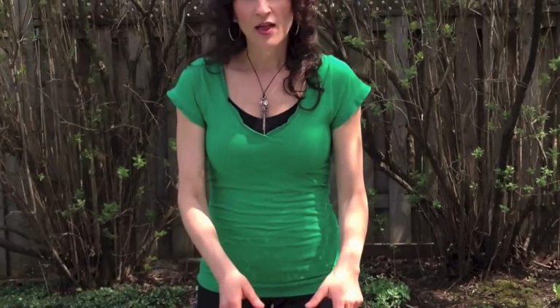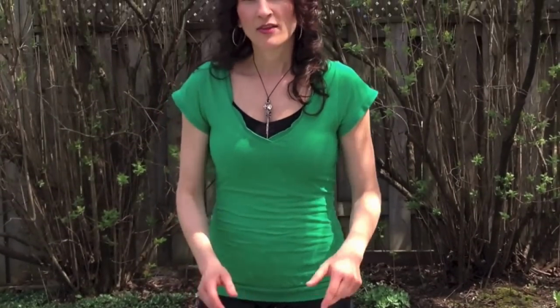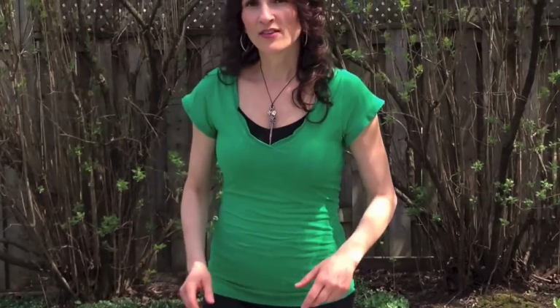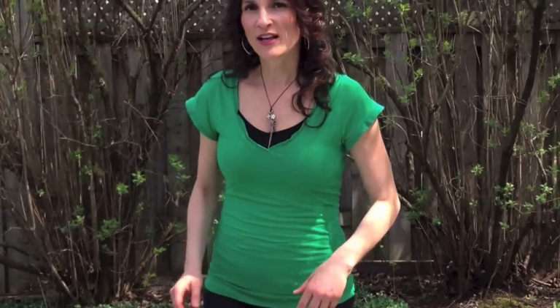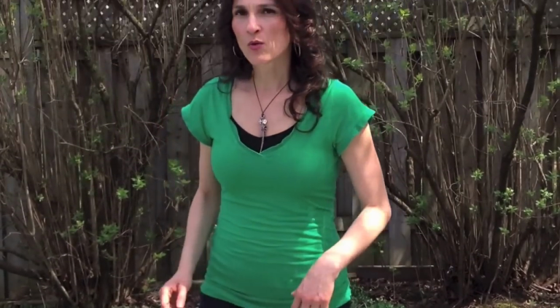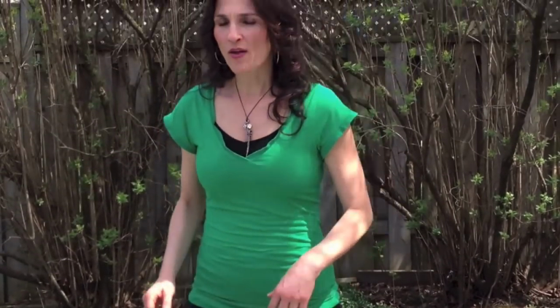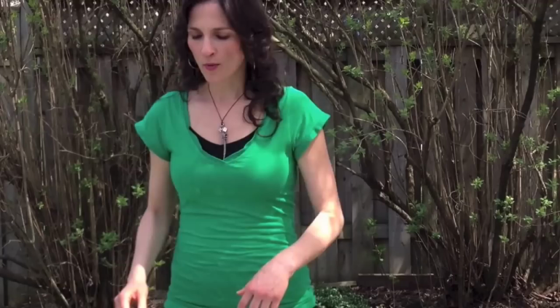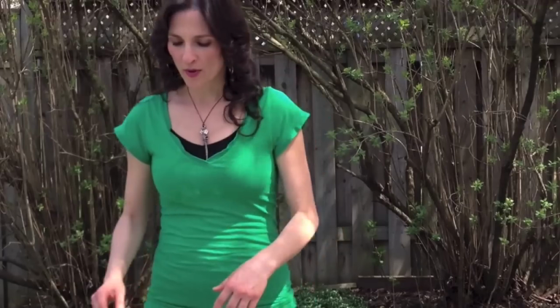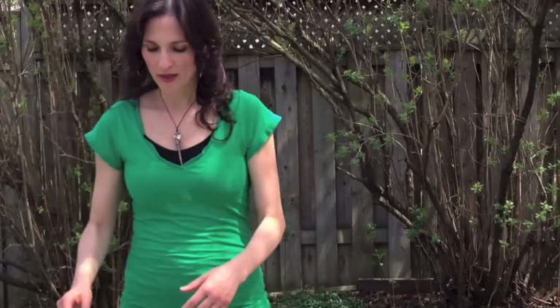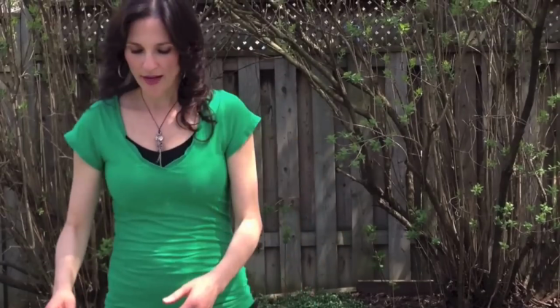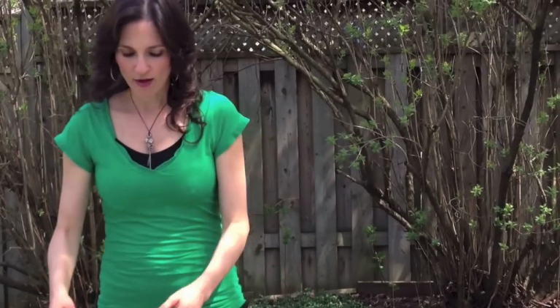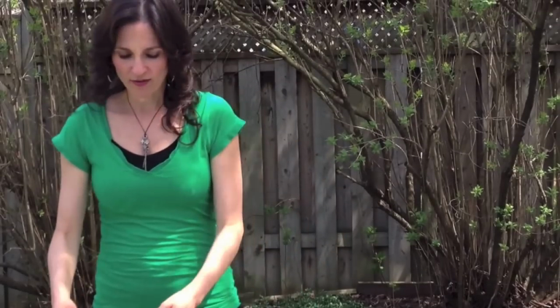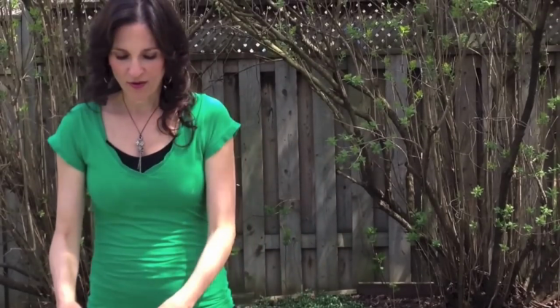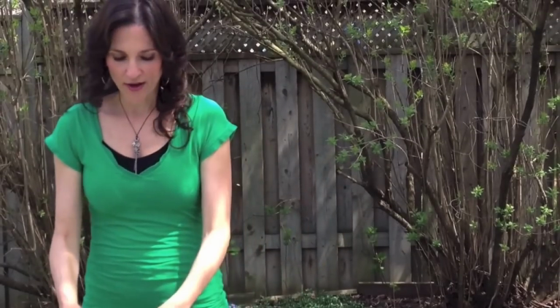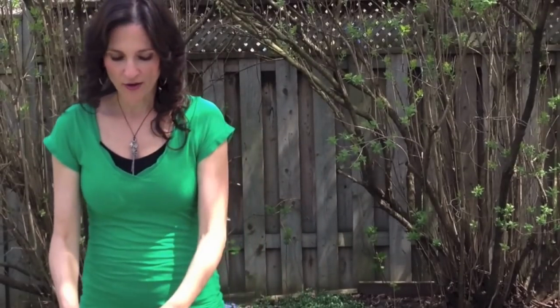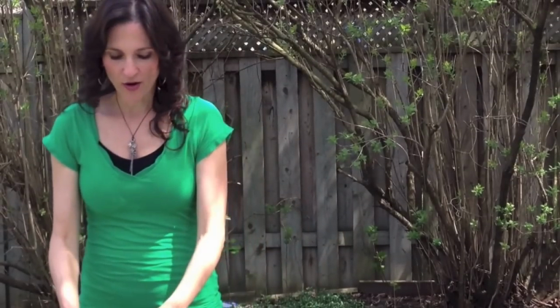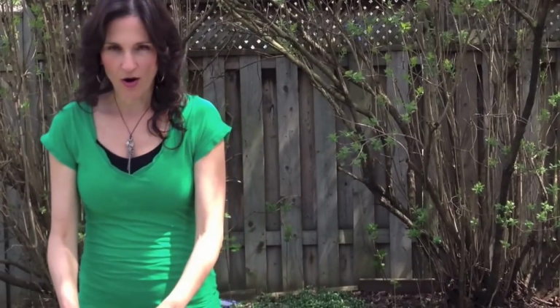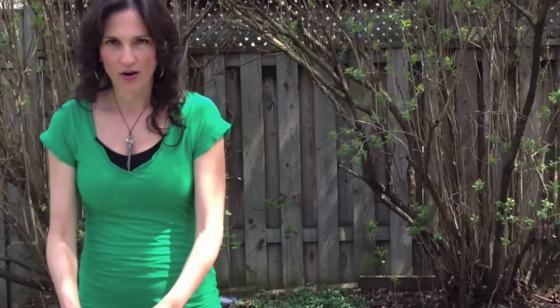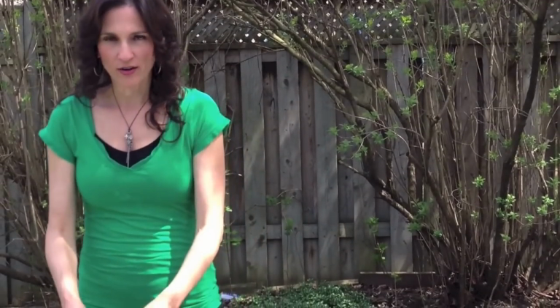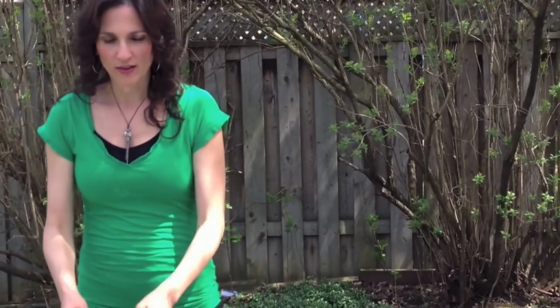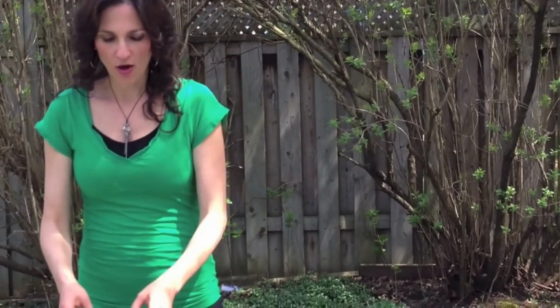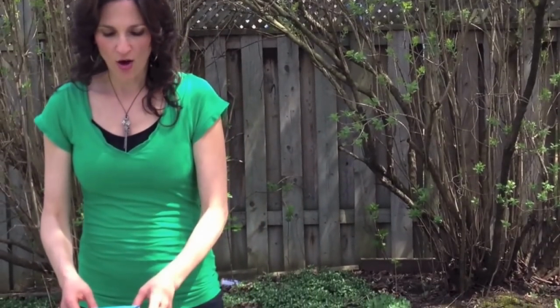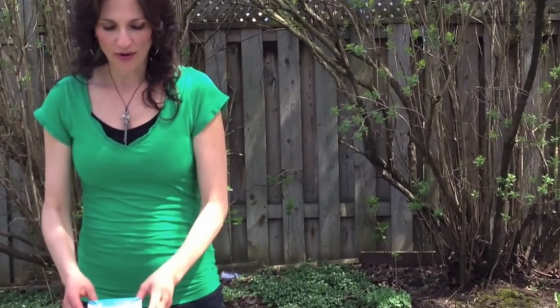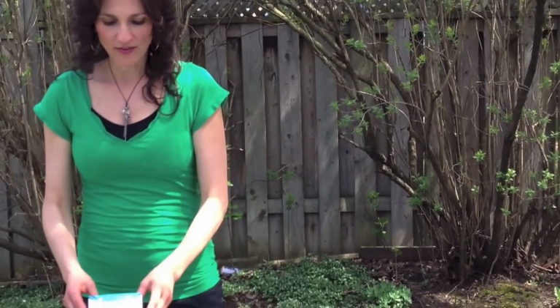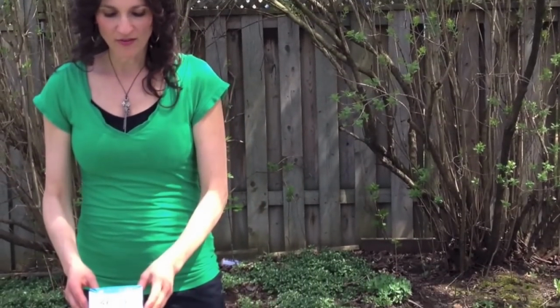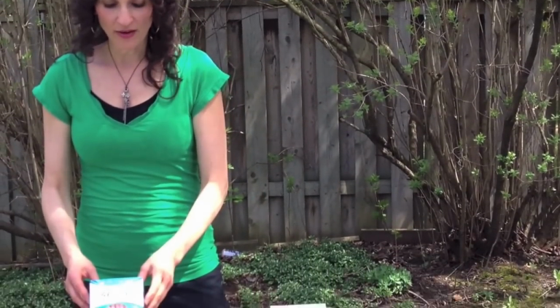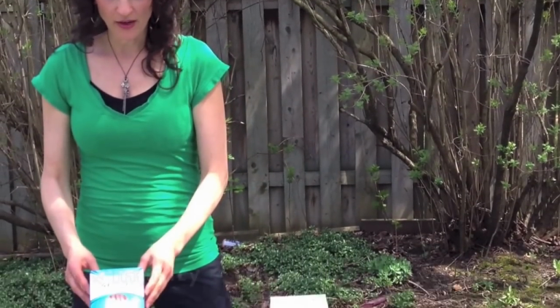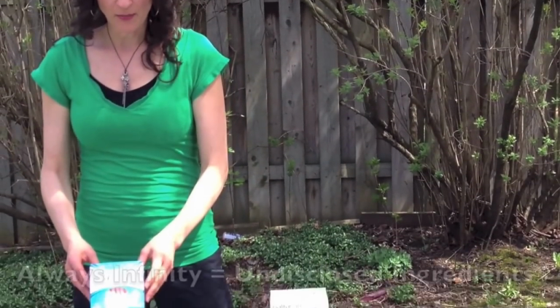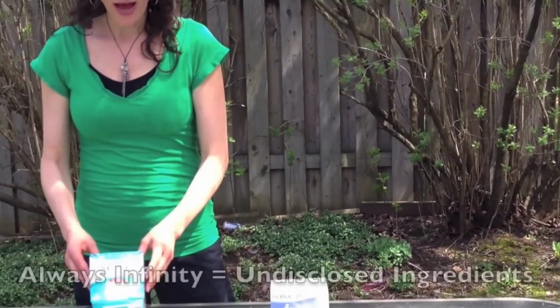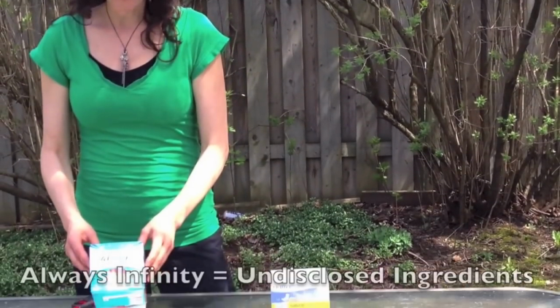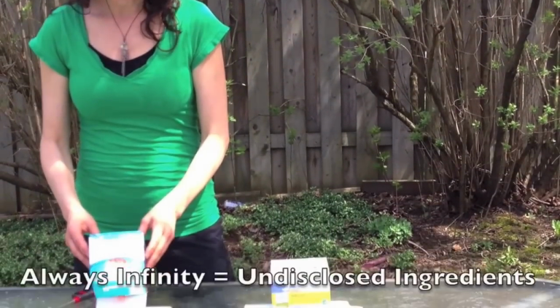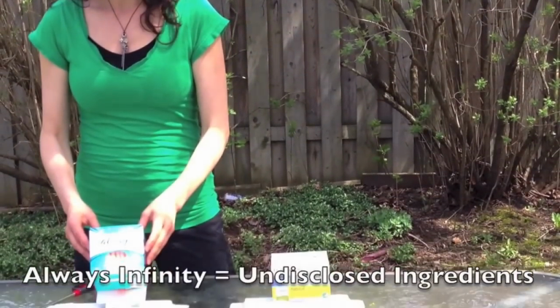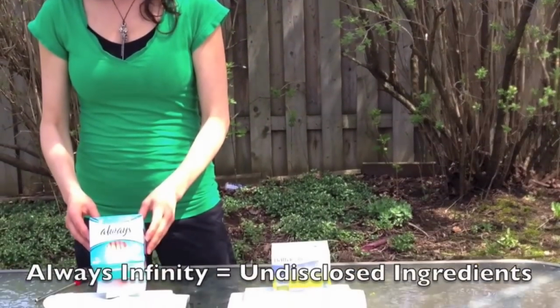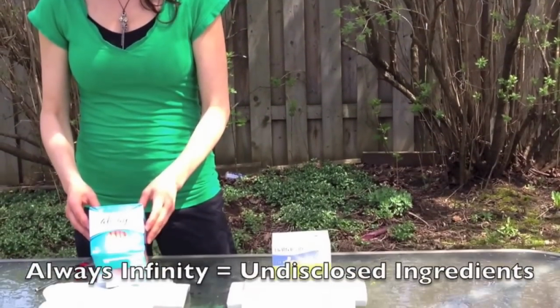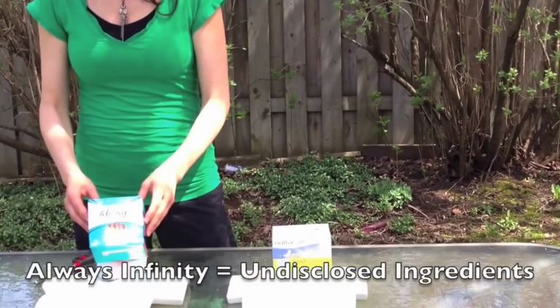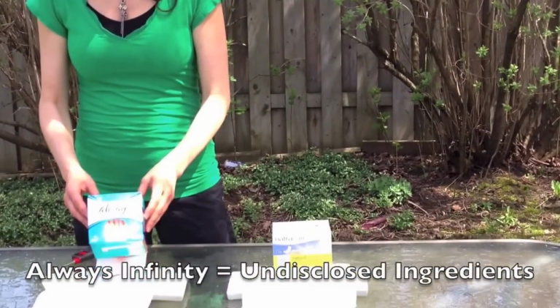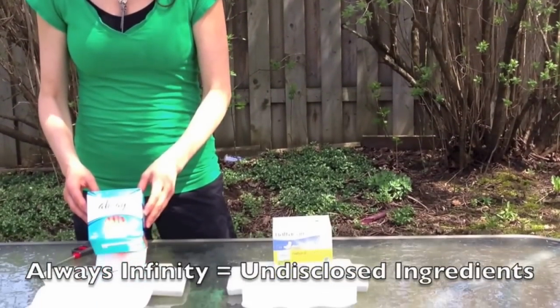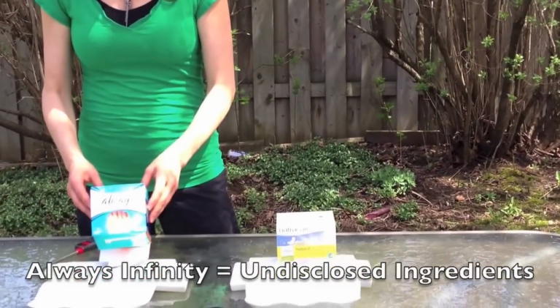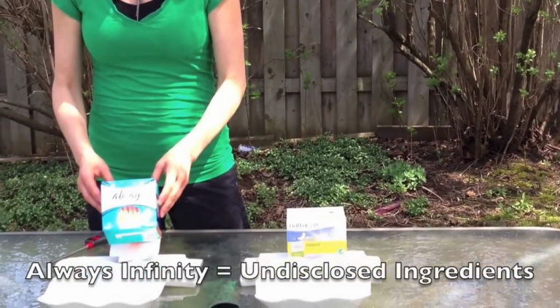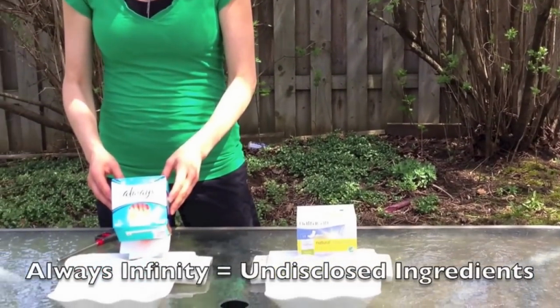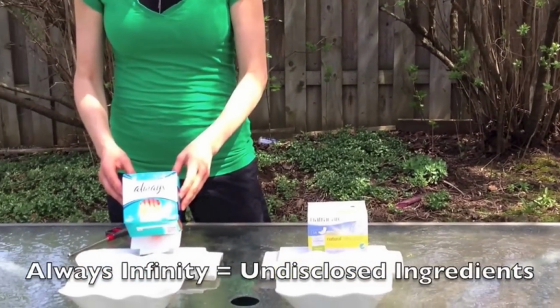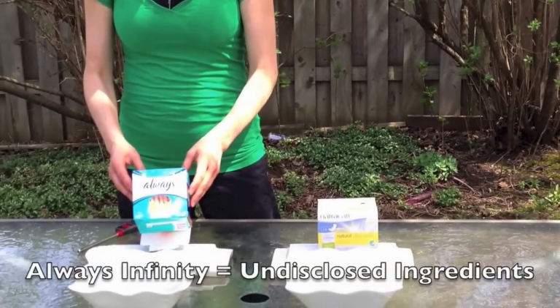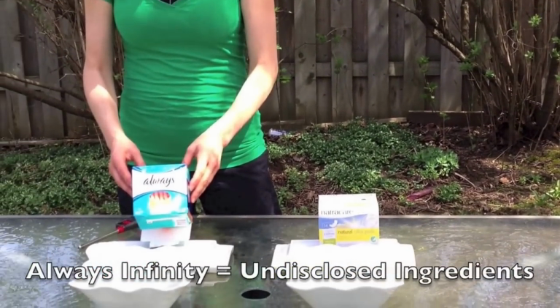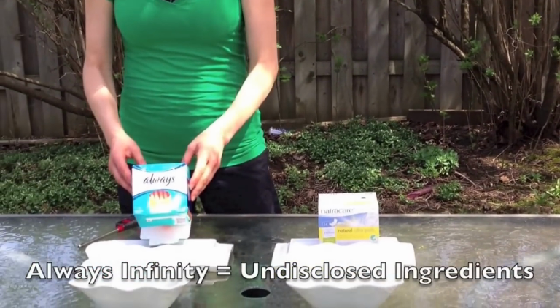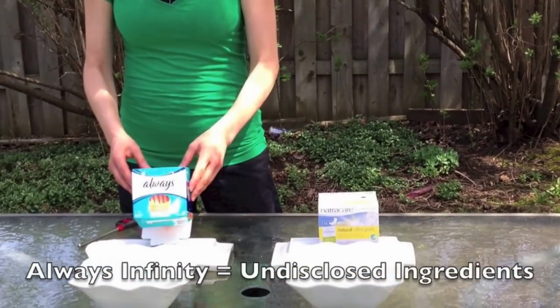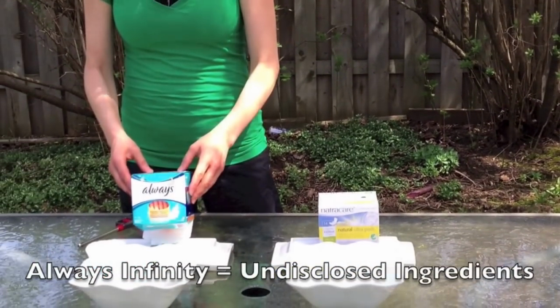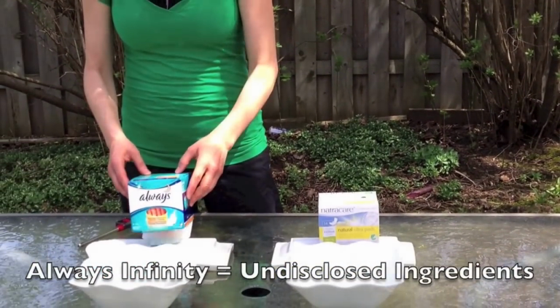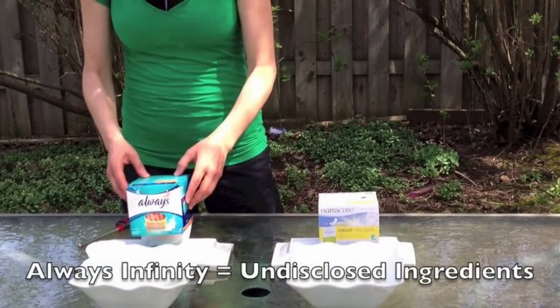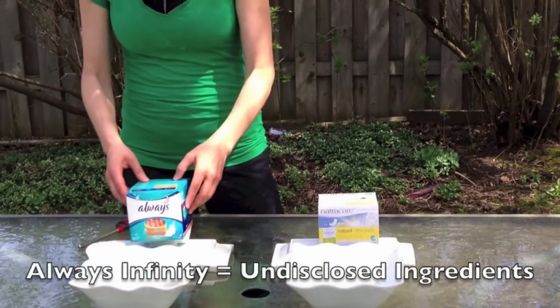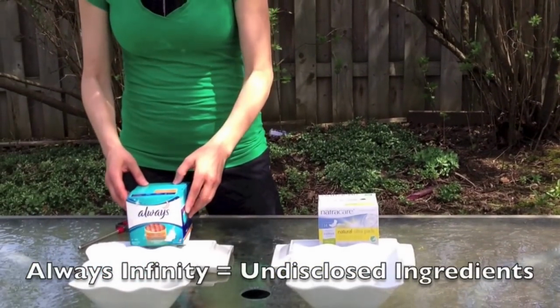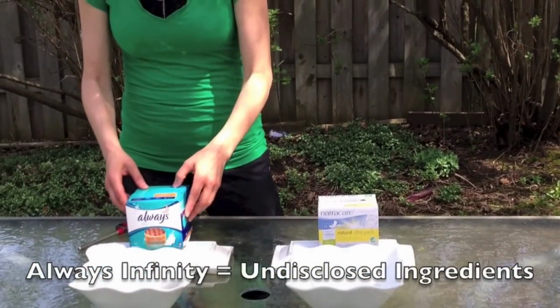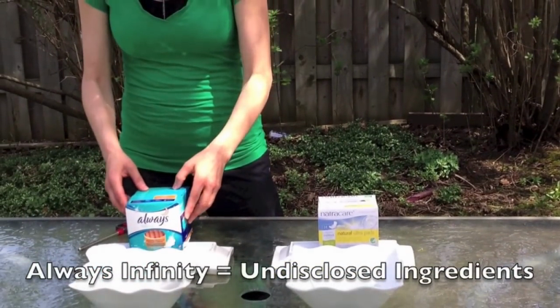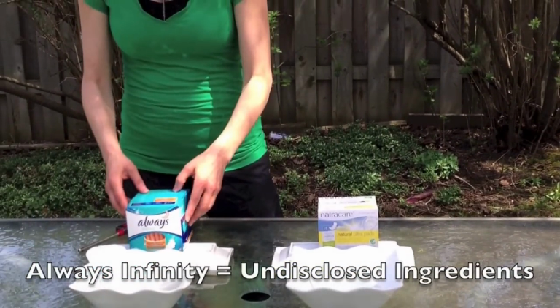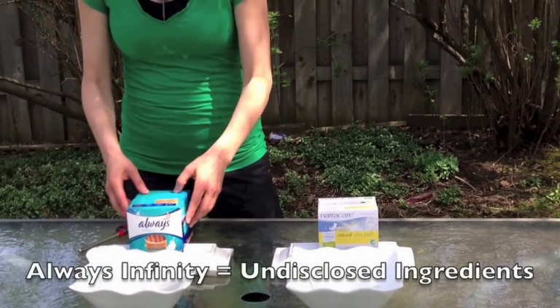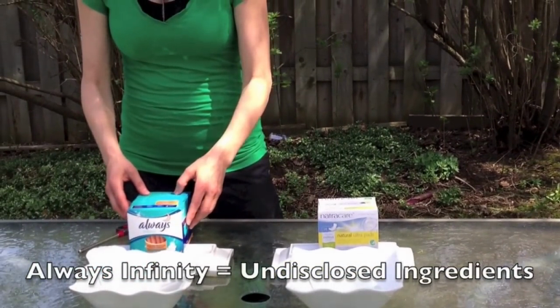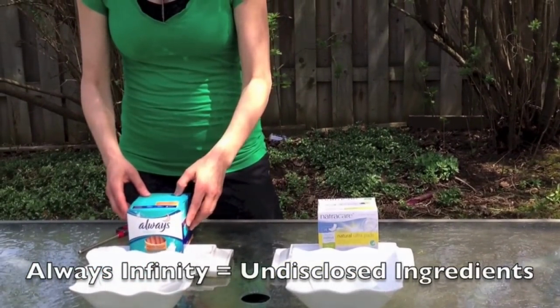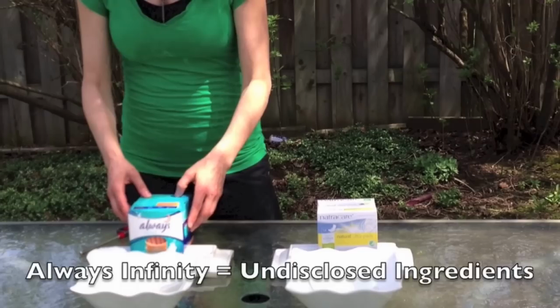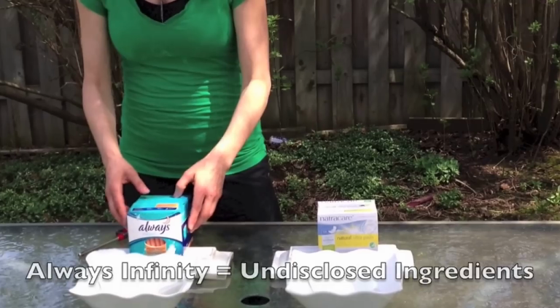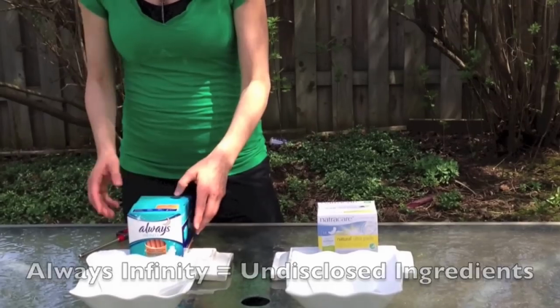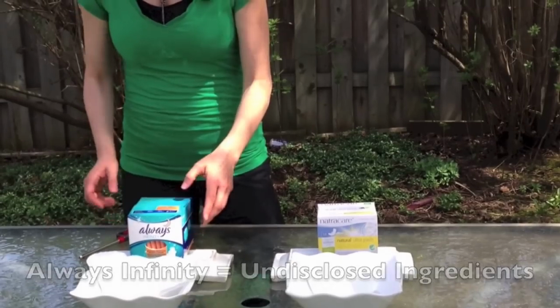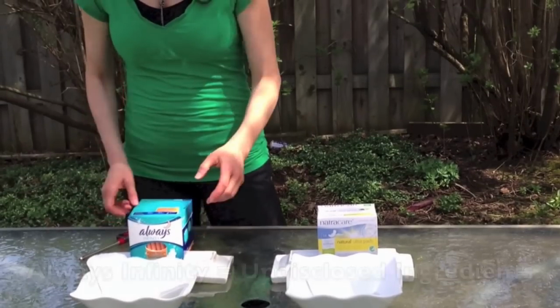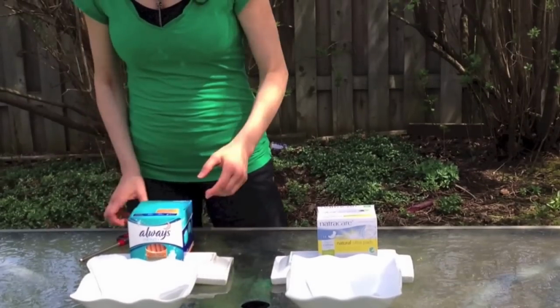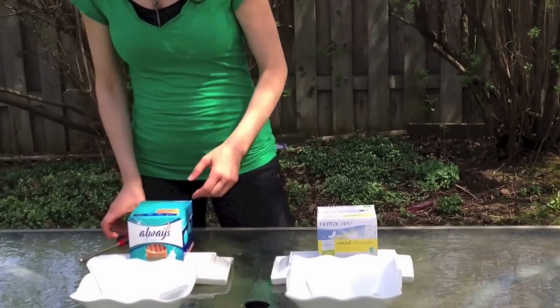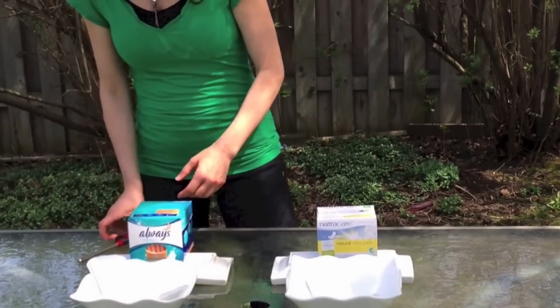The second one that we're going to light on fire are the Always Infinity pads, made with — well, we don't really know what. So here we go.